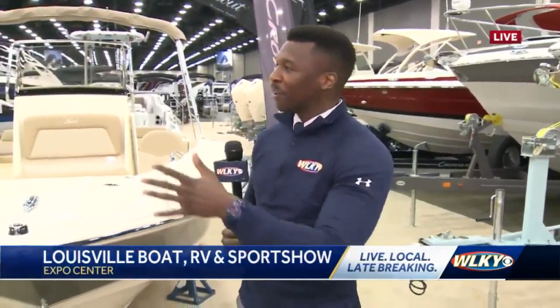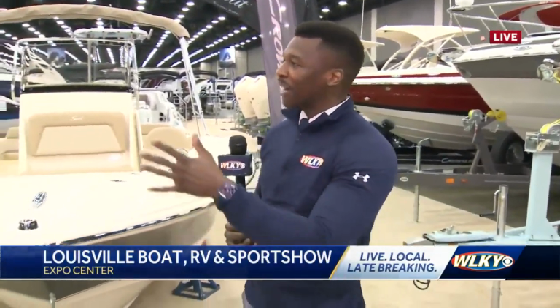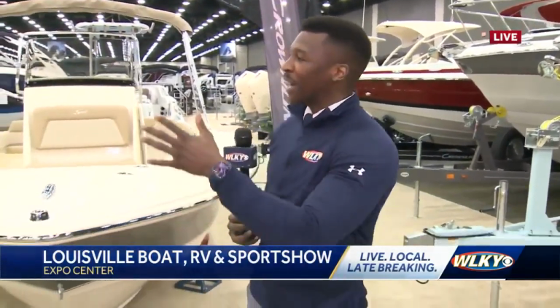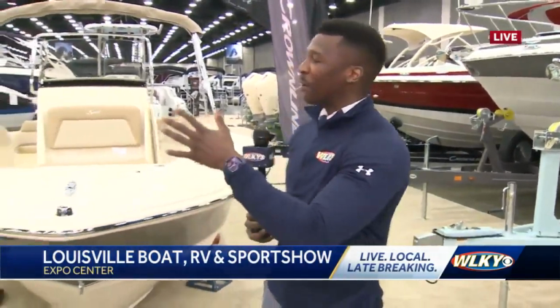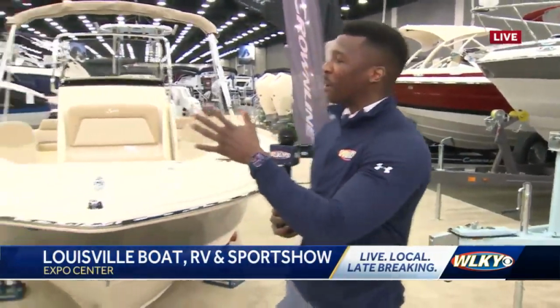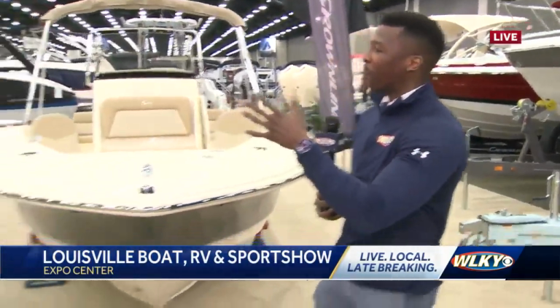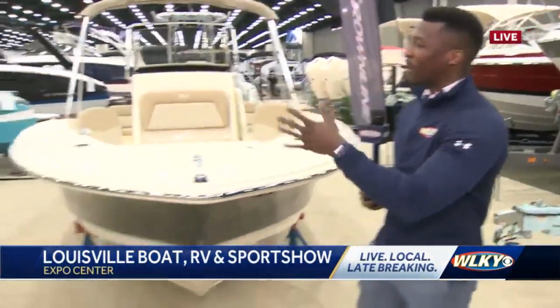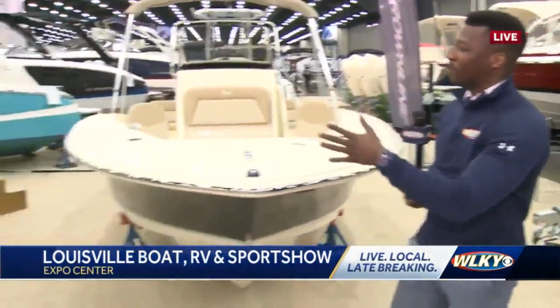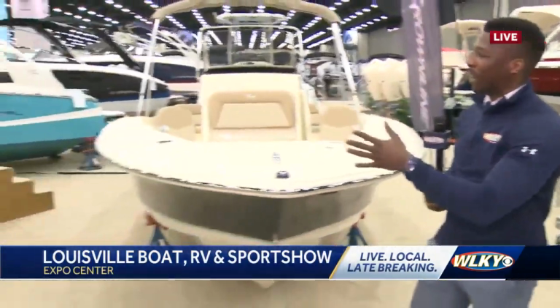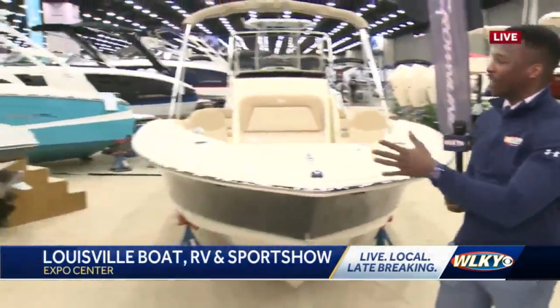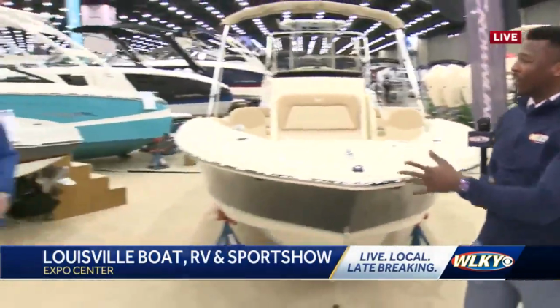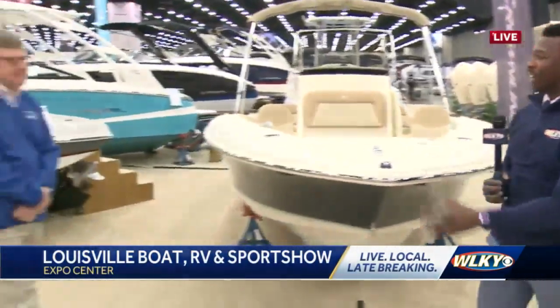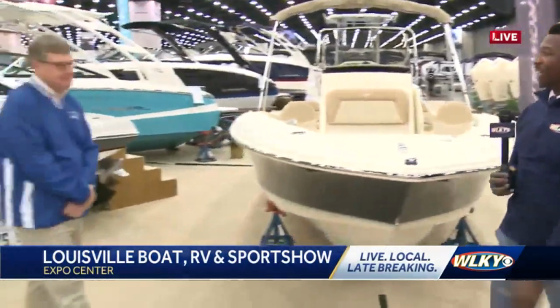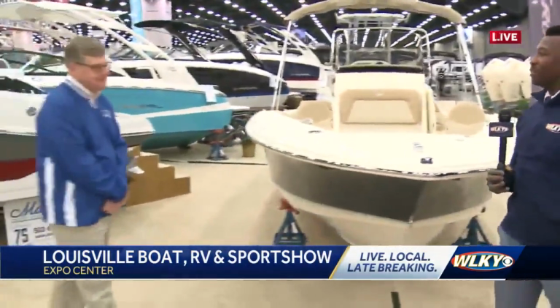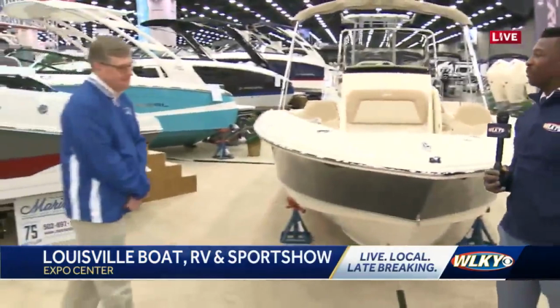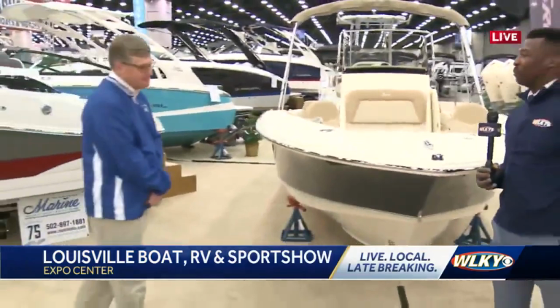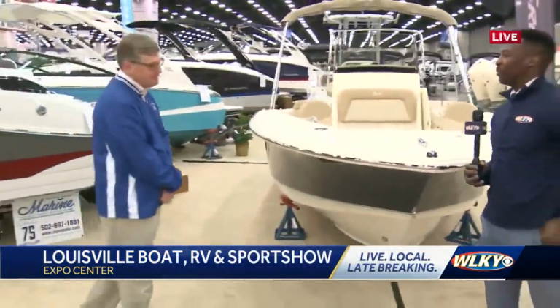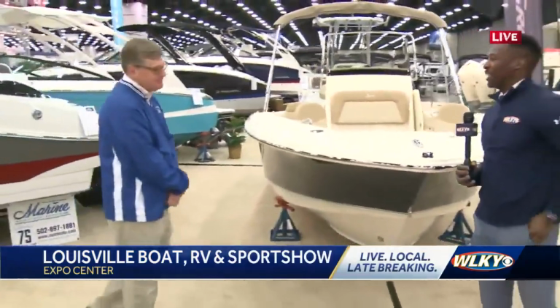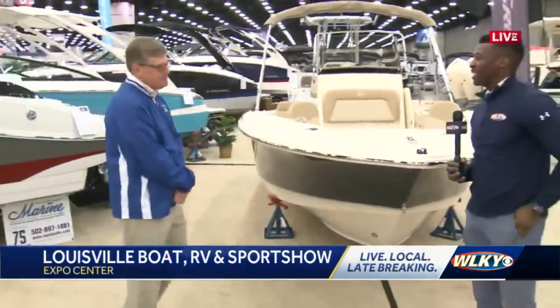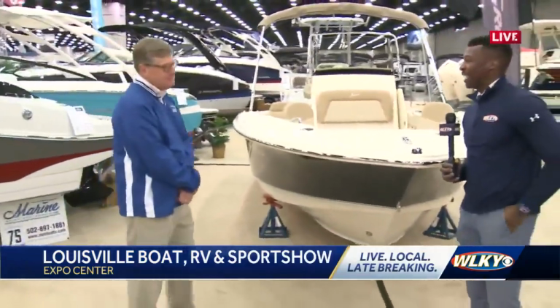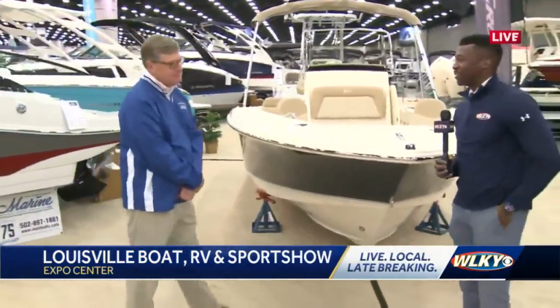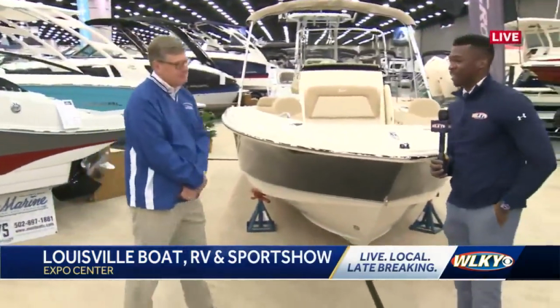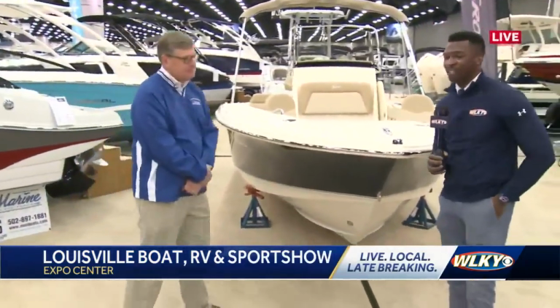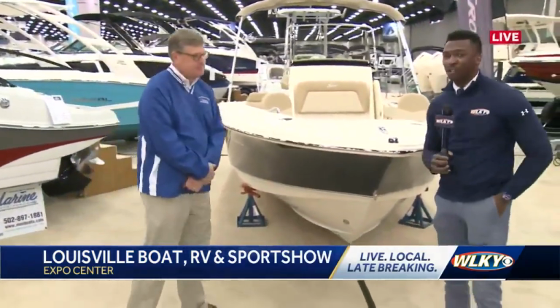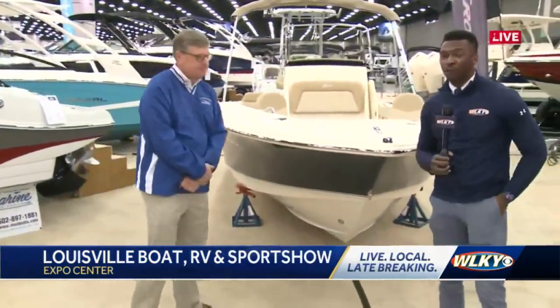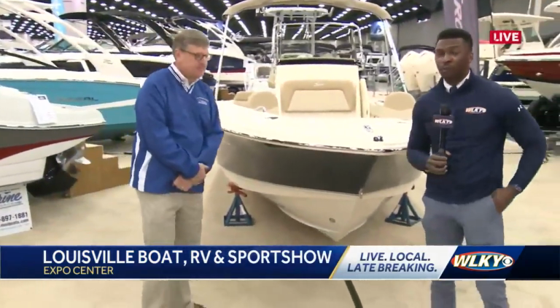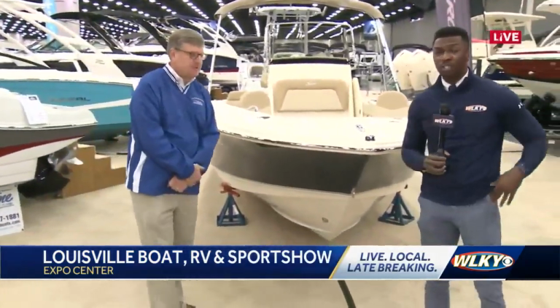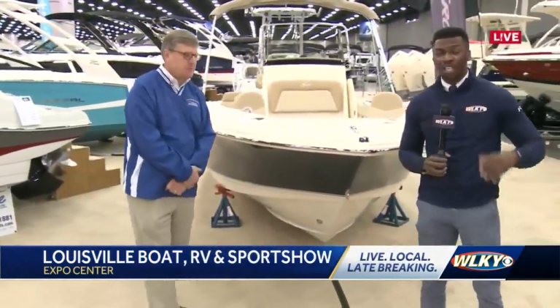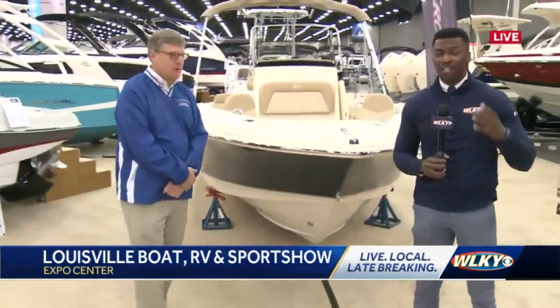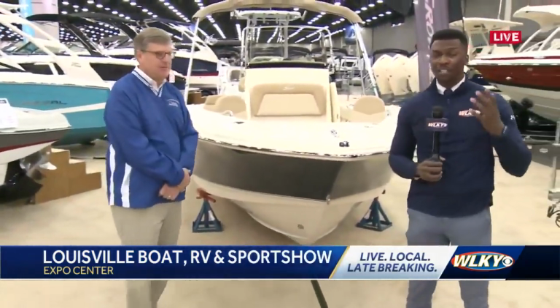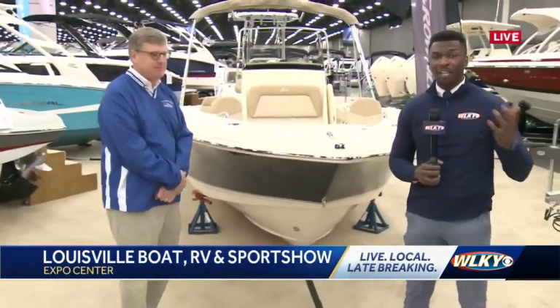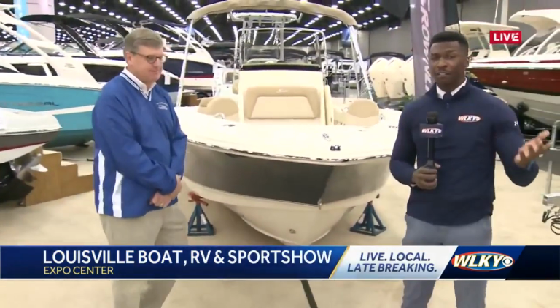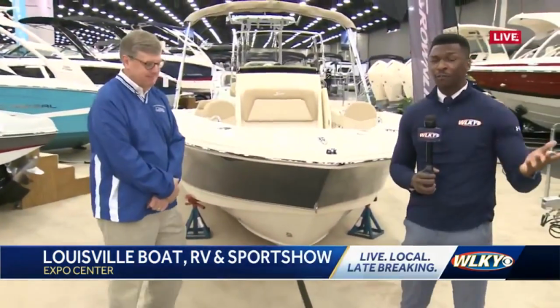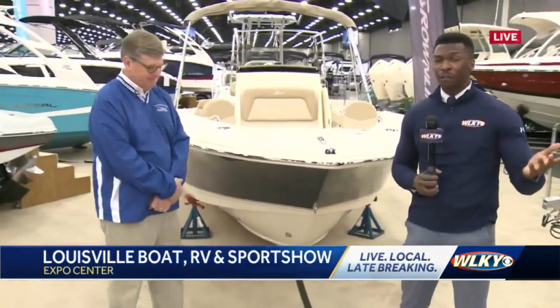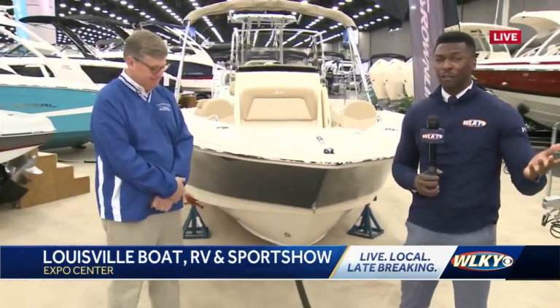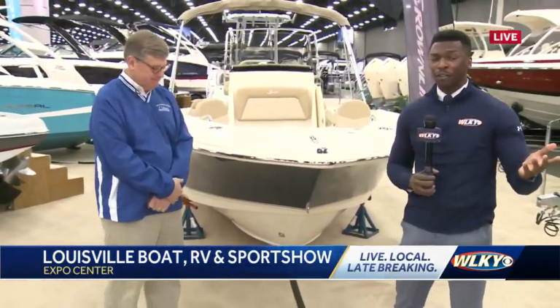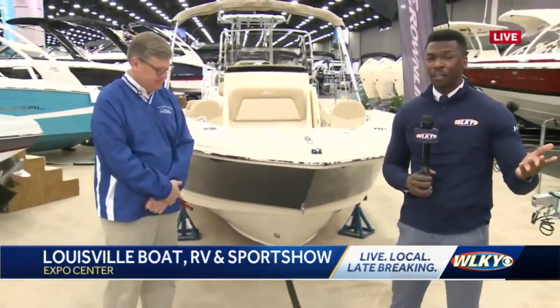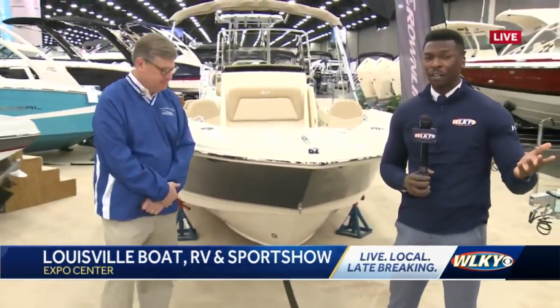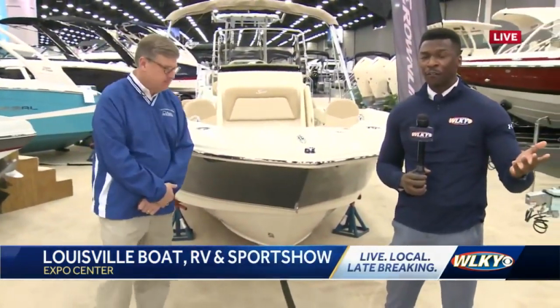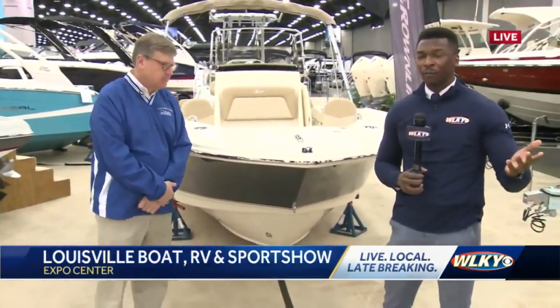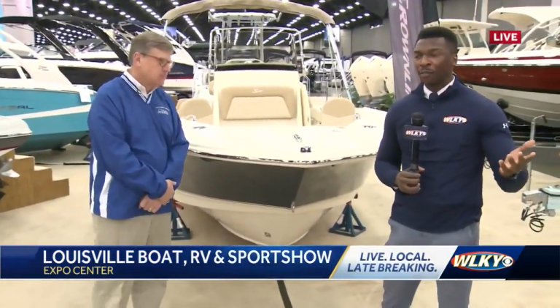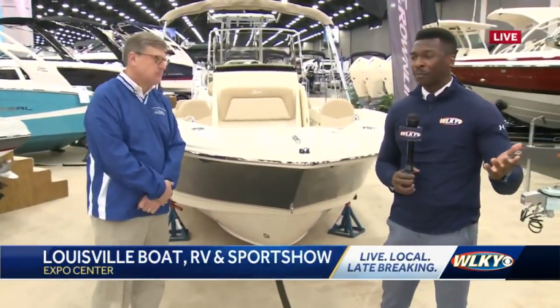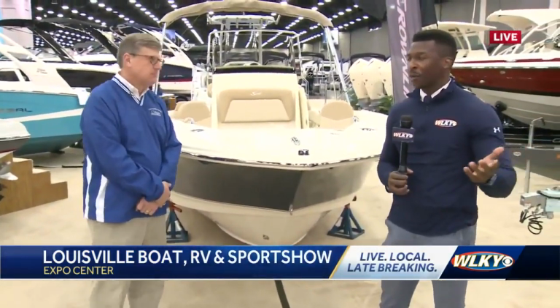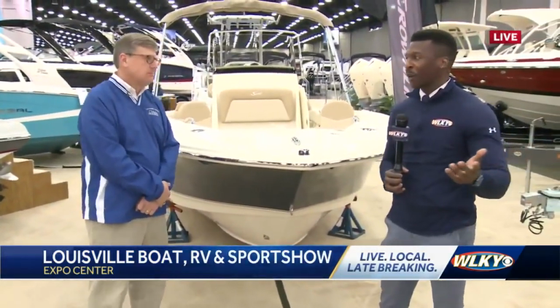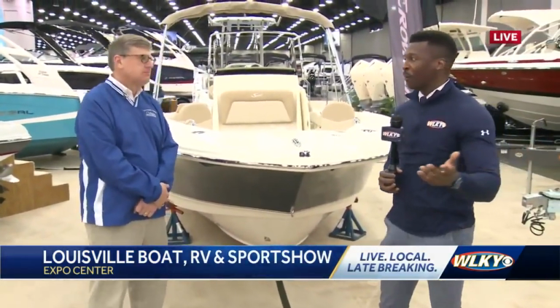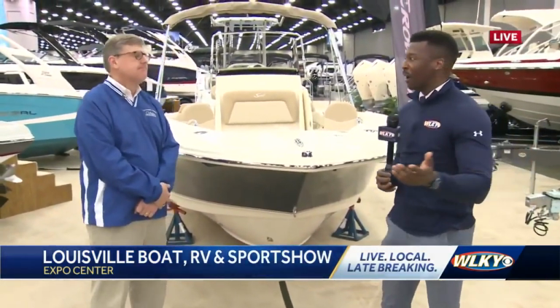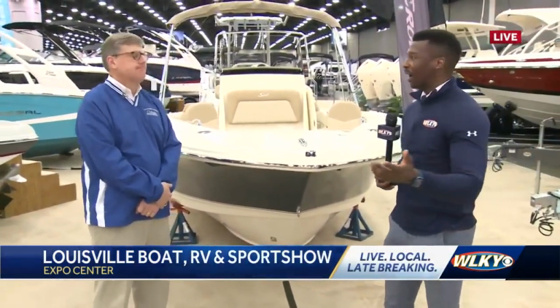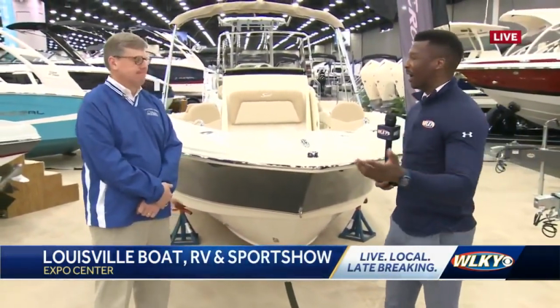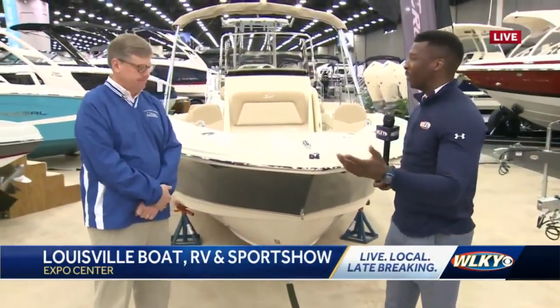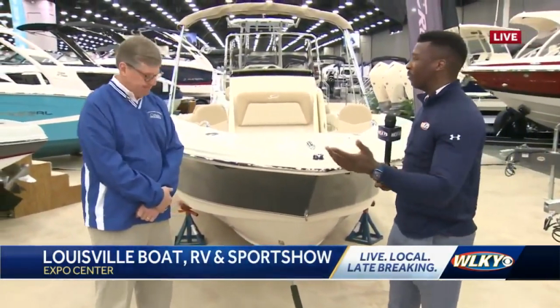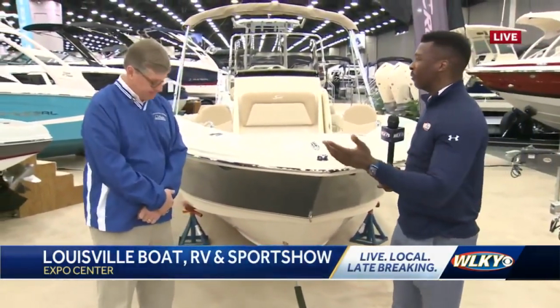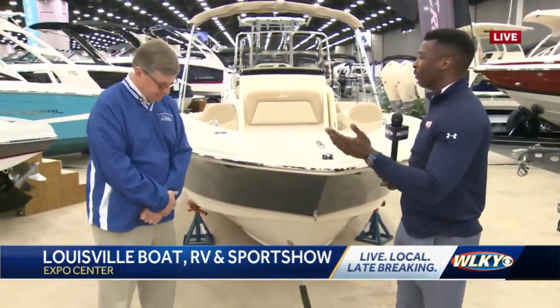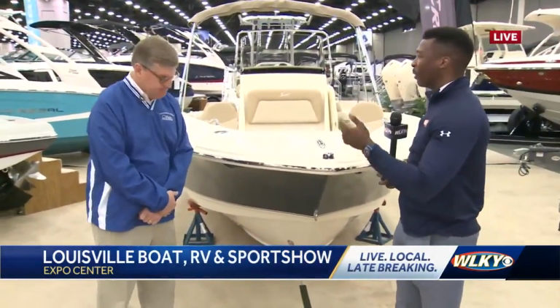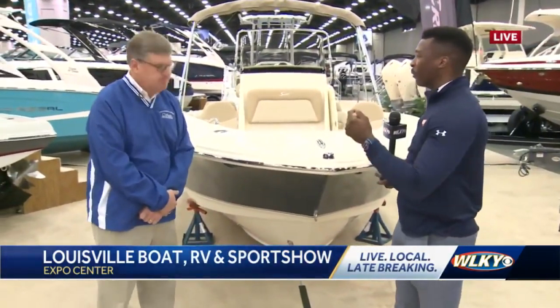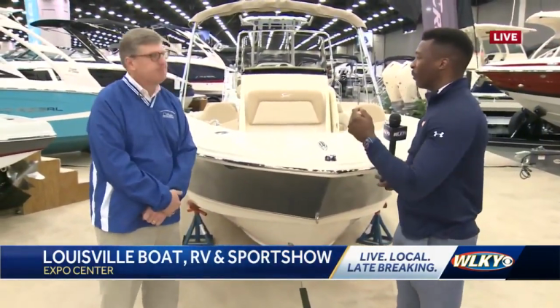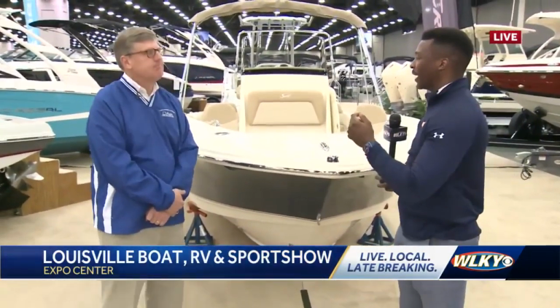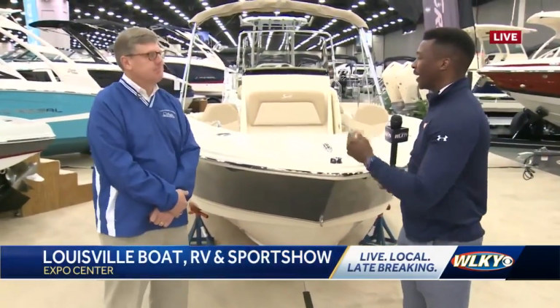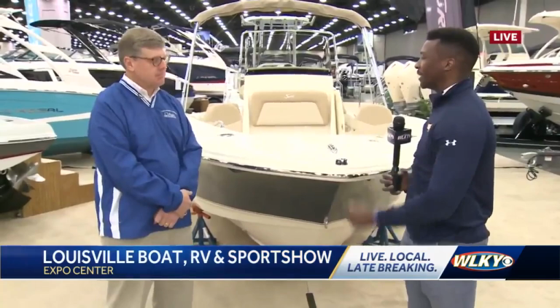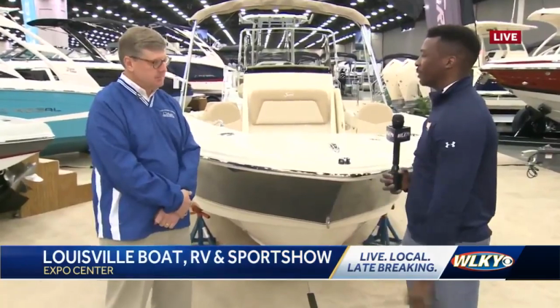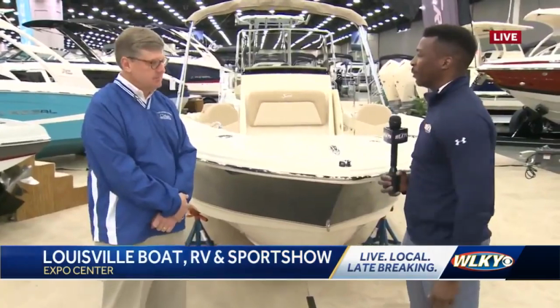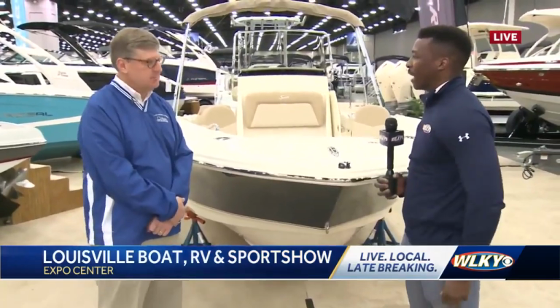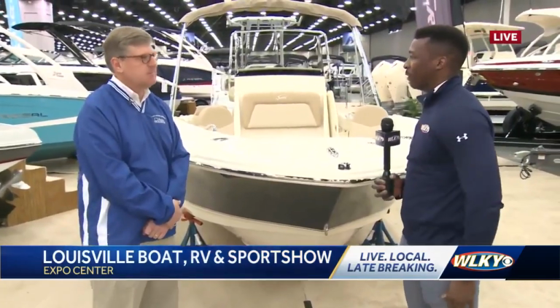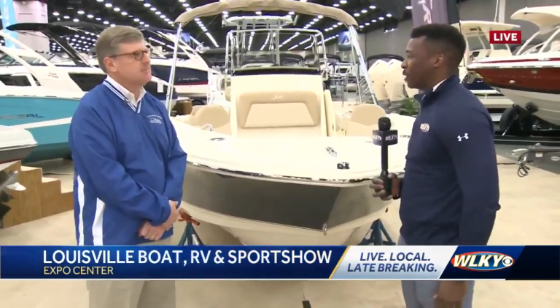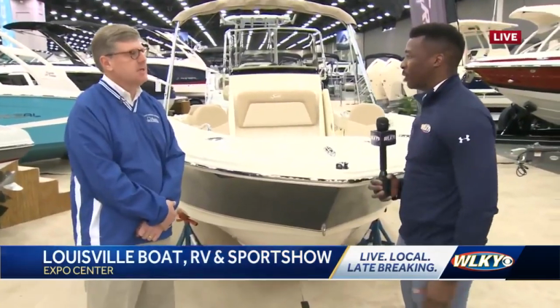I'm joined now by Brian Arnett. He's with Marine Sales and Service, which is actually not too far from WLKY on River Road, right next to Zorn Avenue.